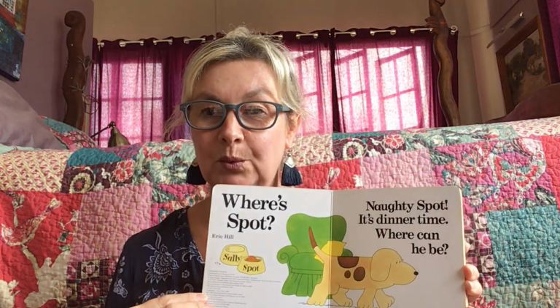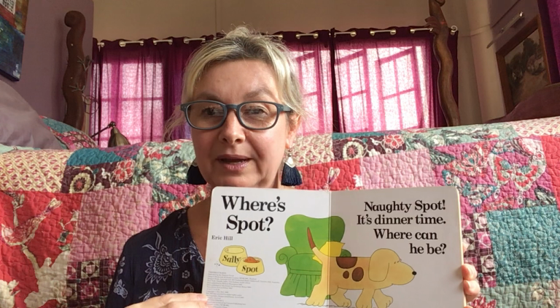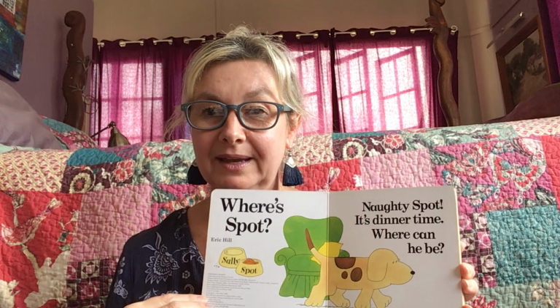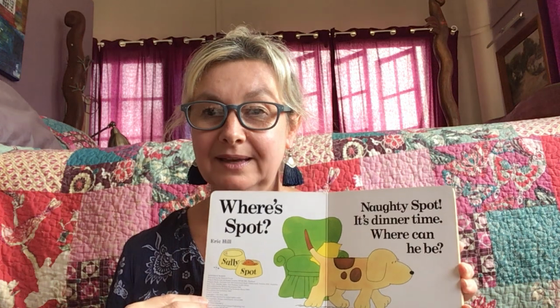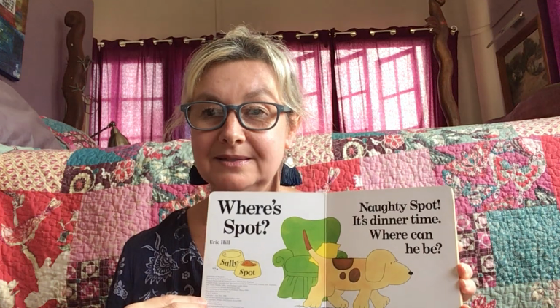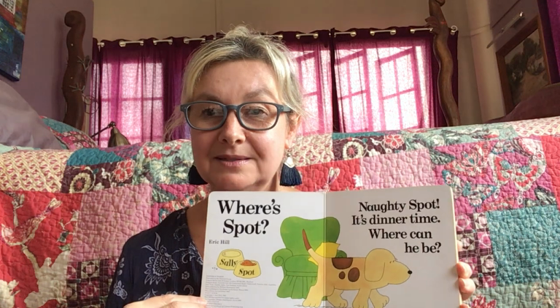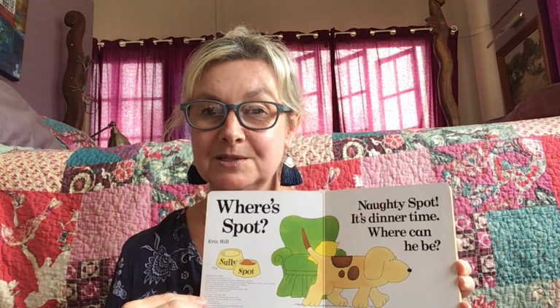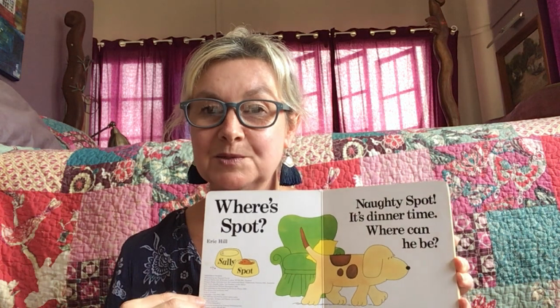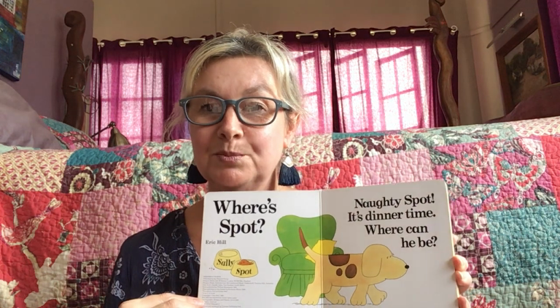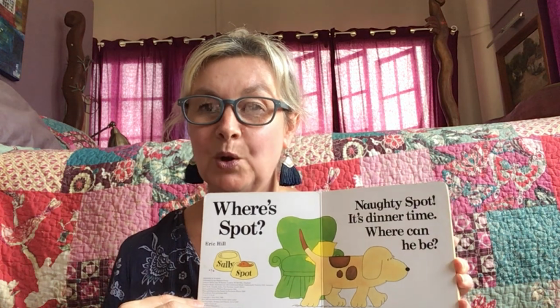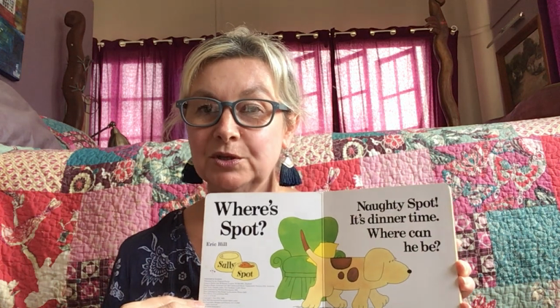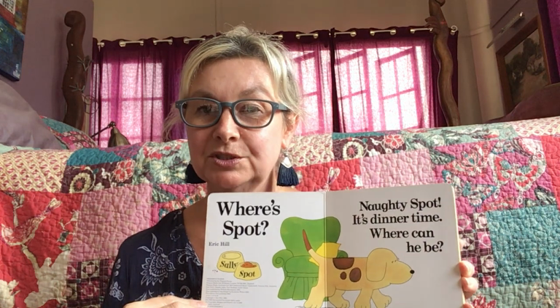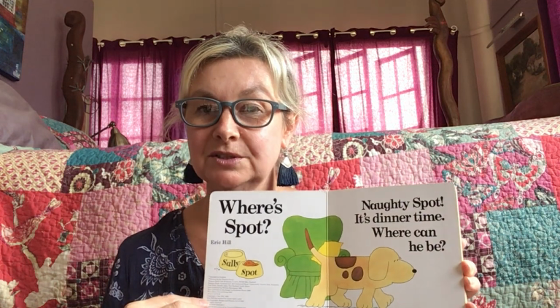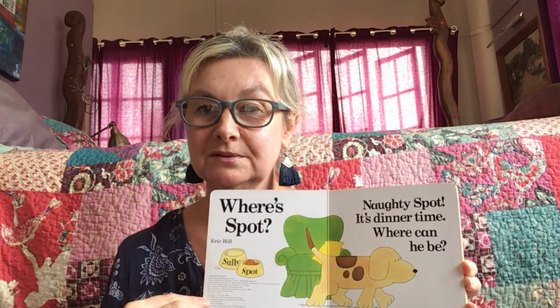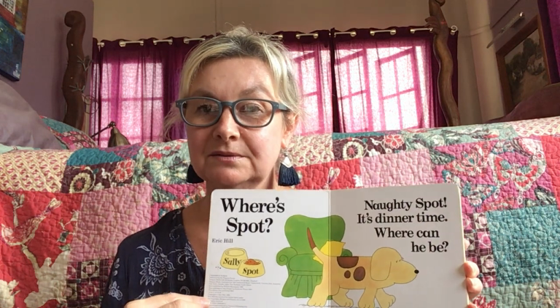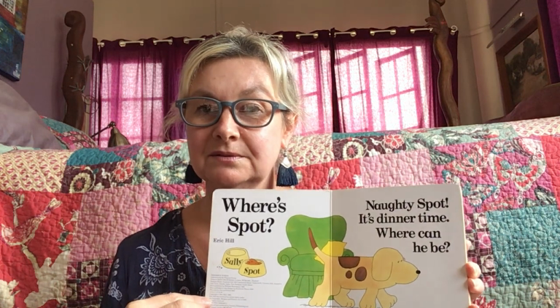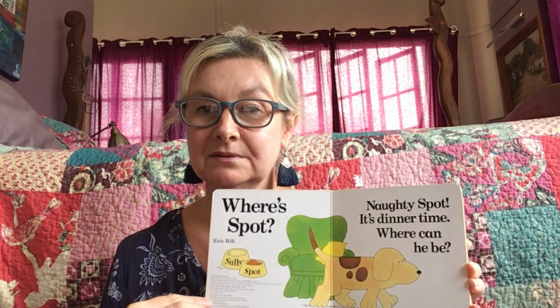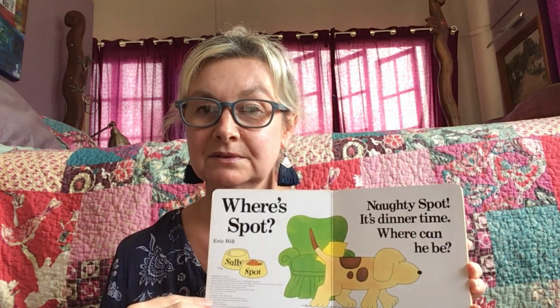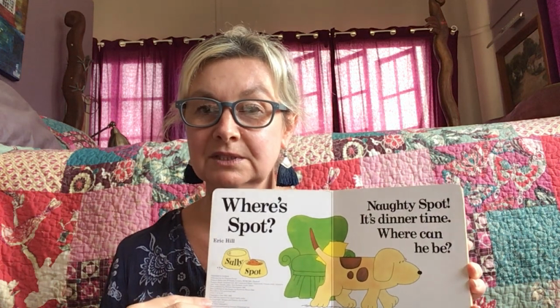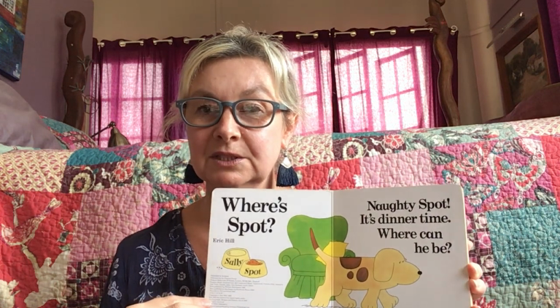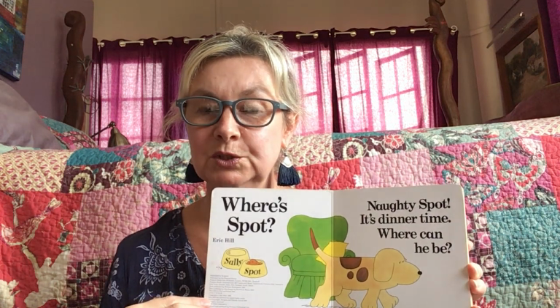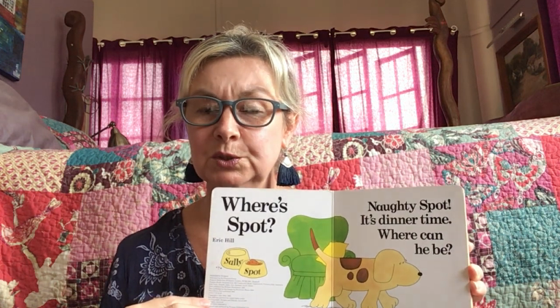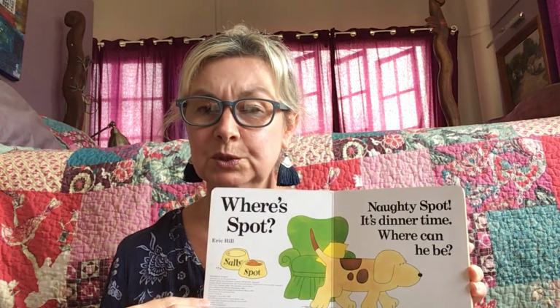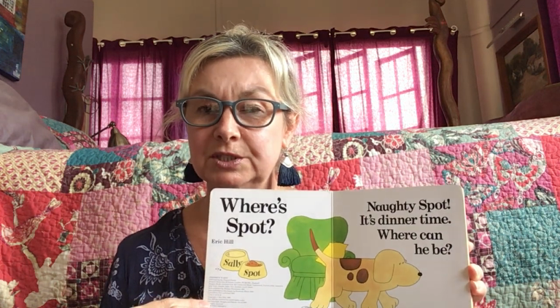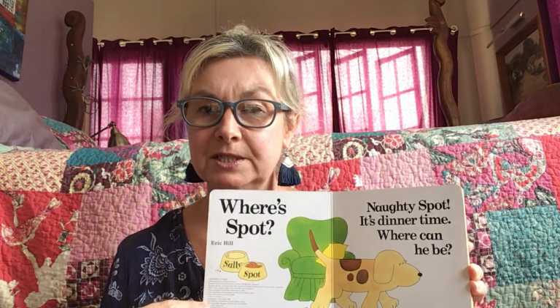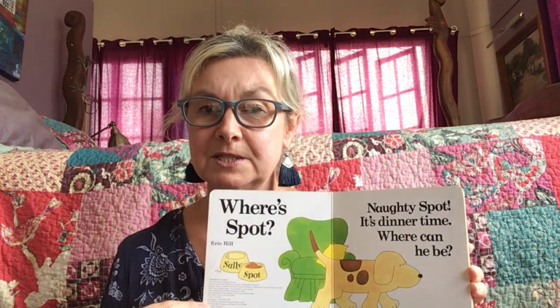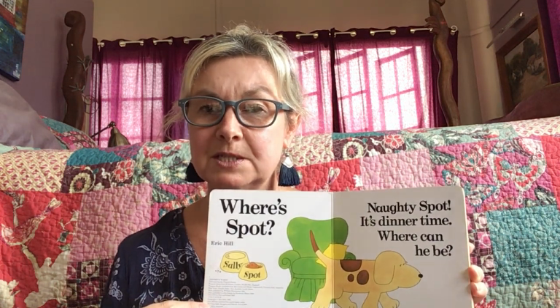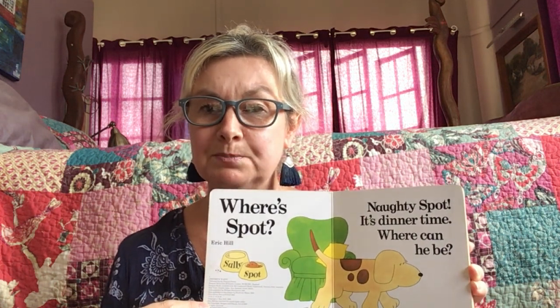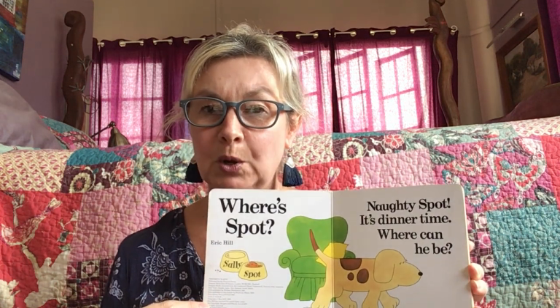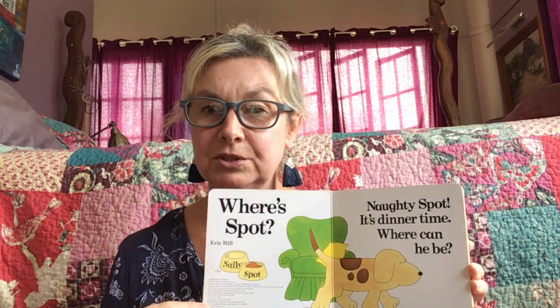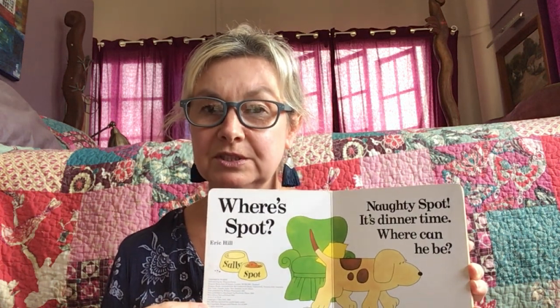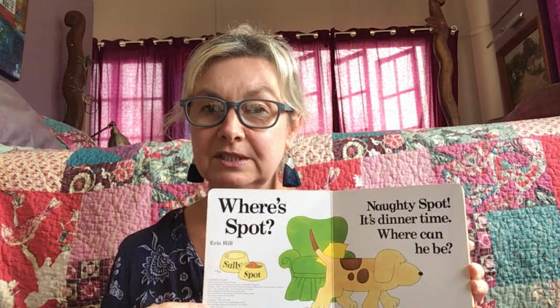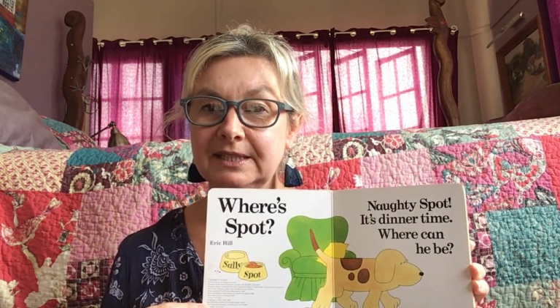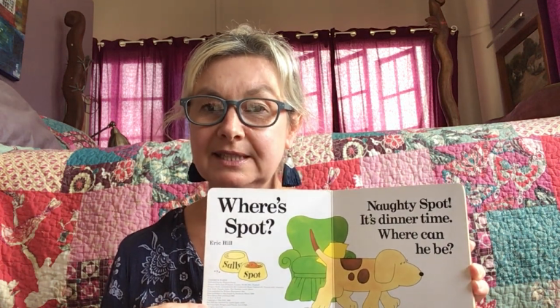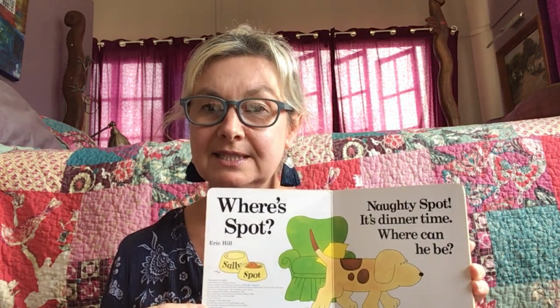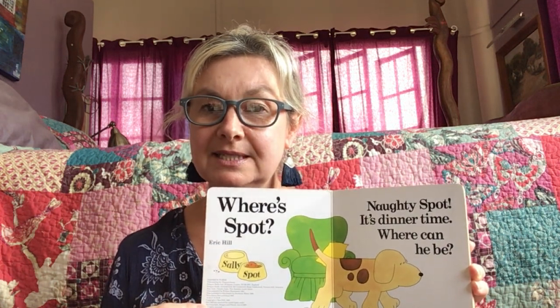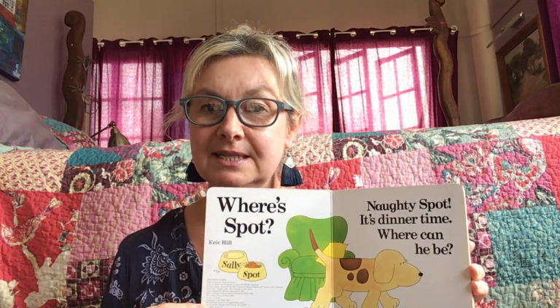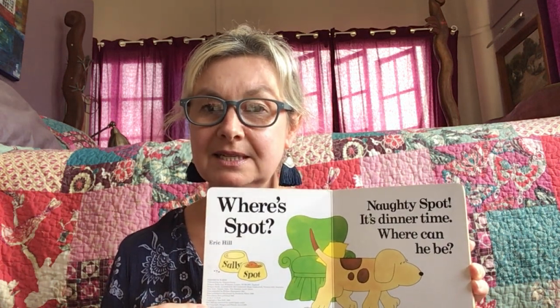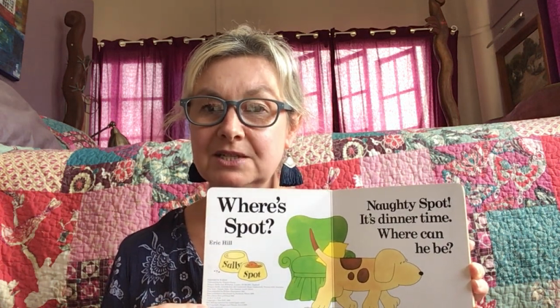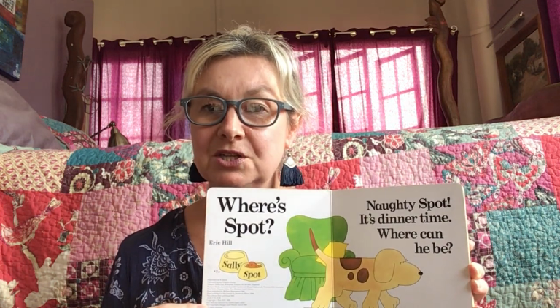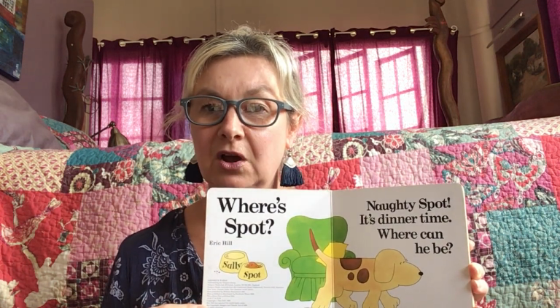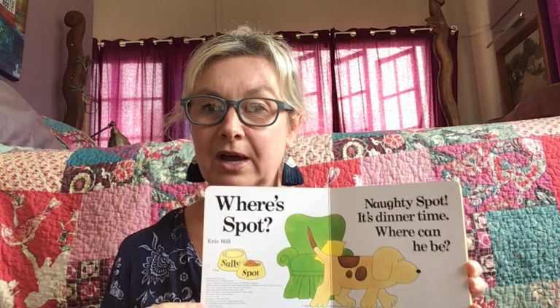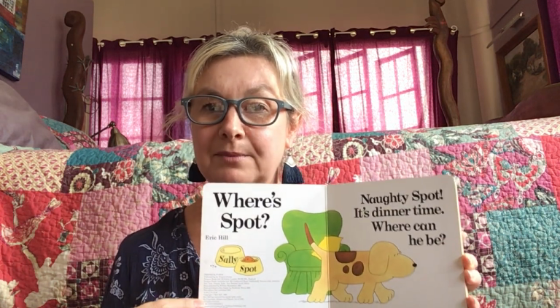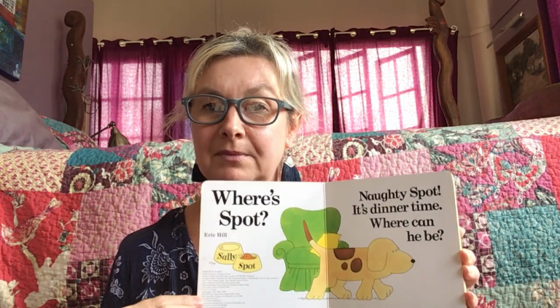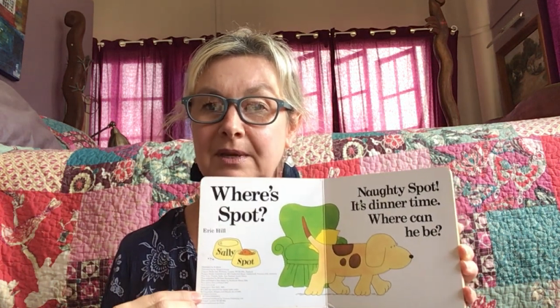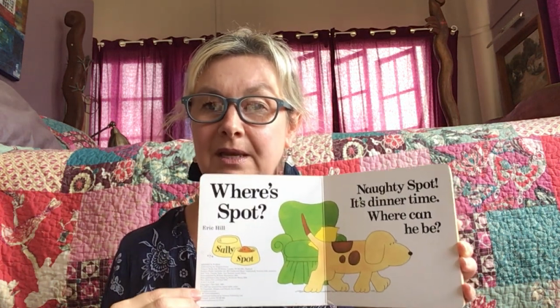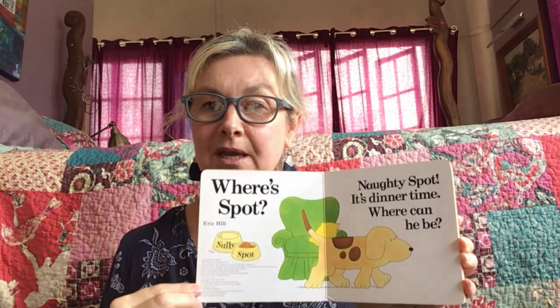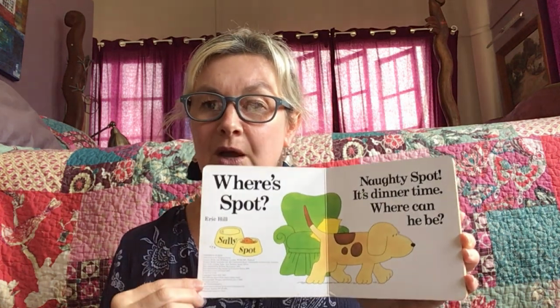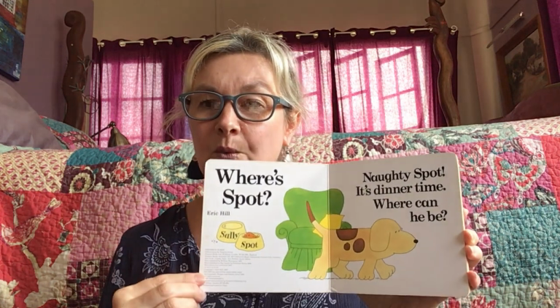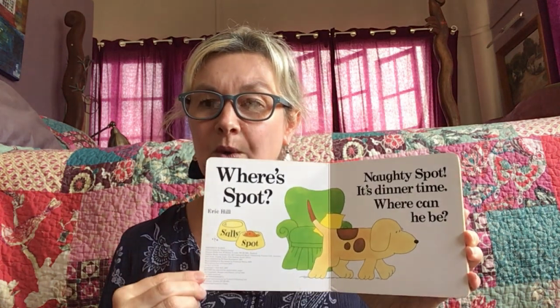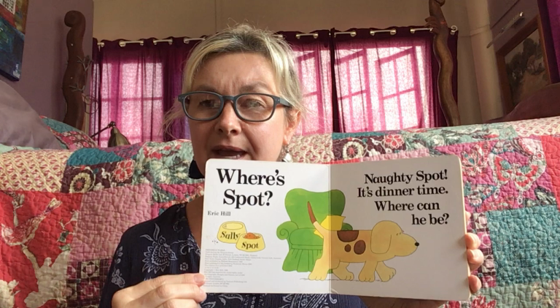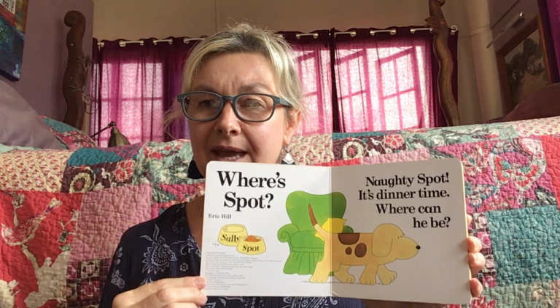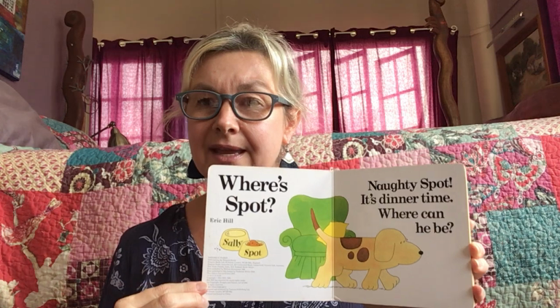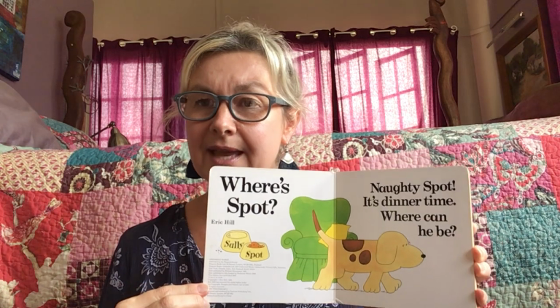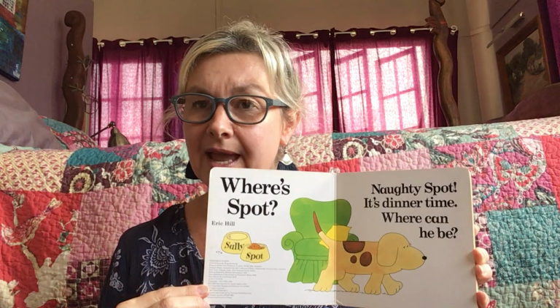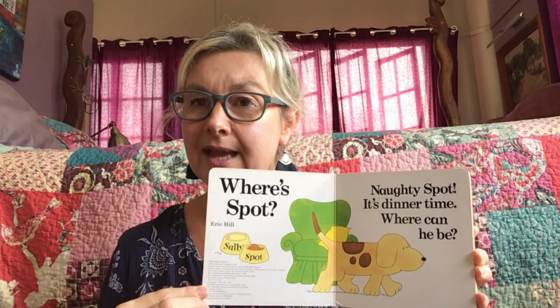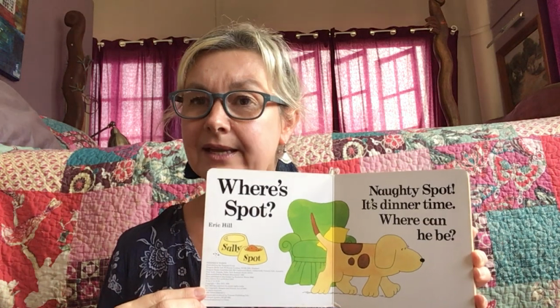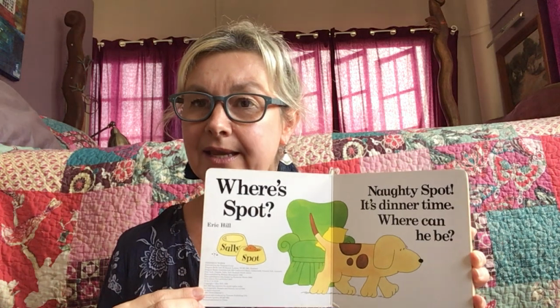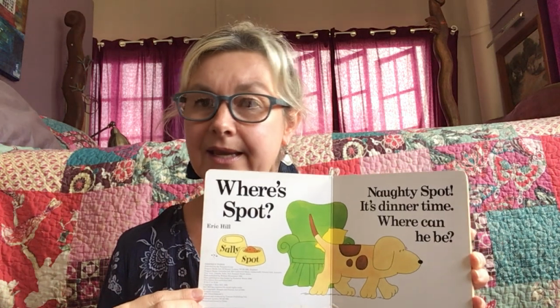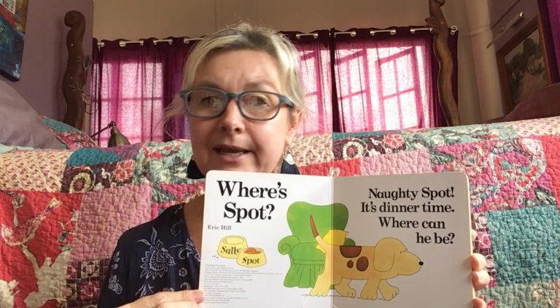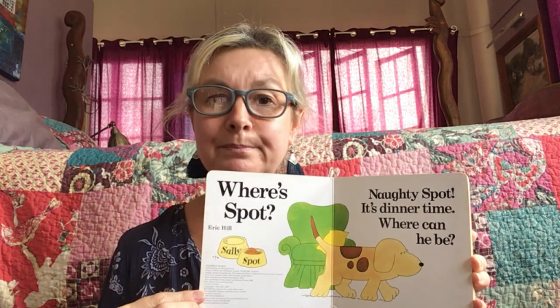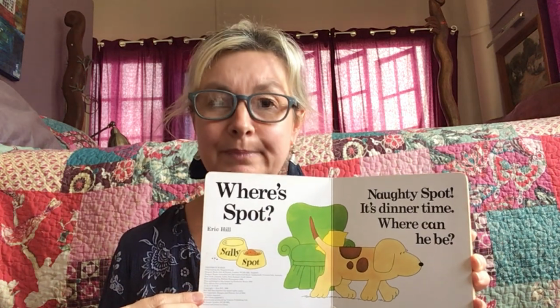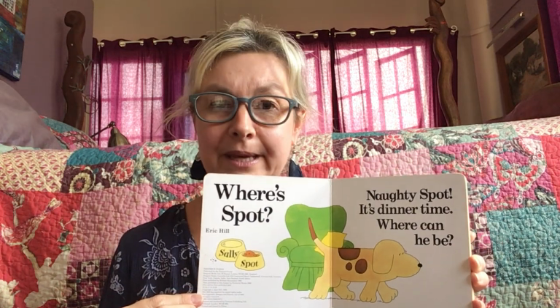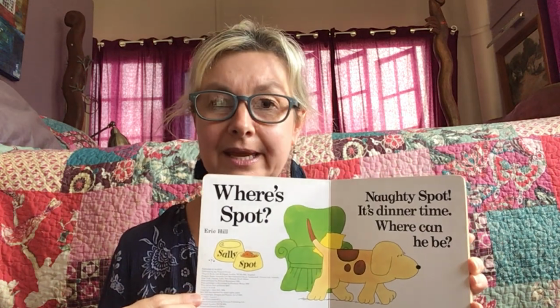Where's Spot? Naughty Spot. It's dinner time. Where can he be?